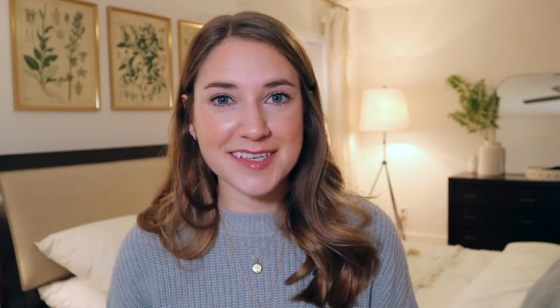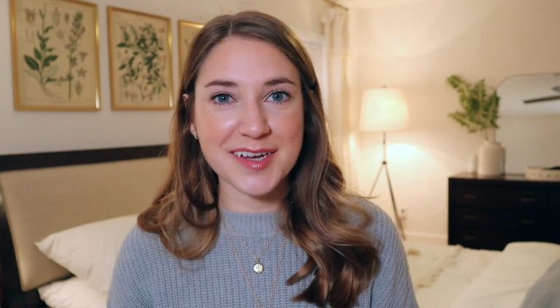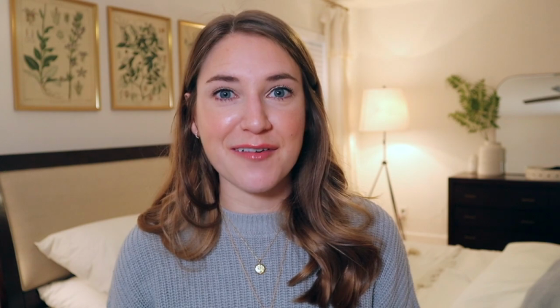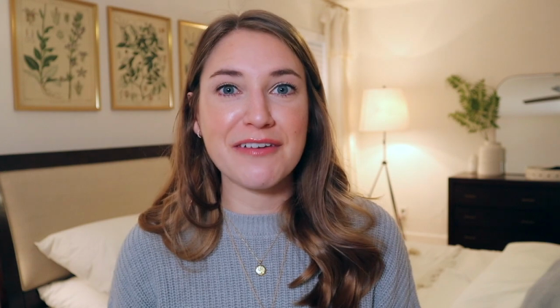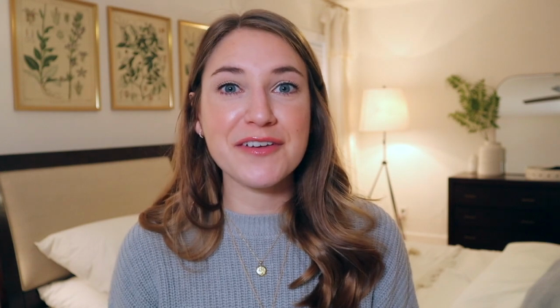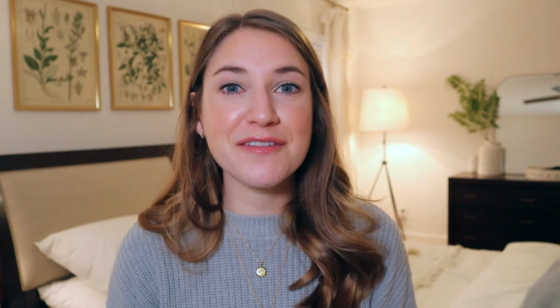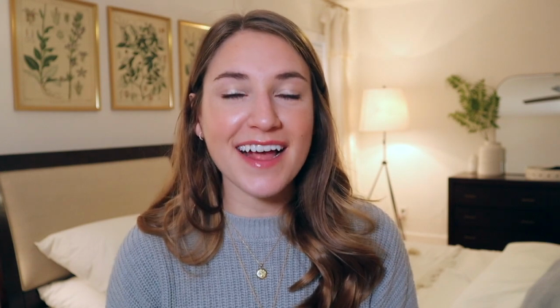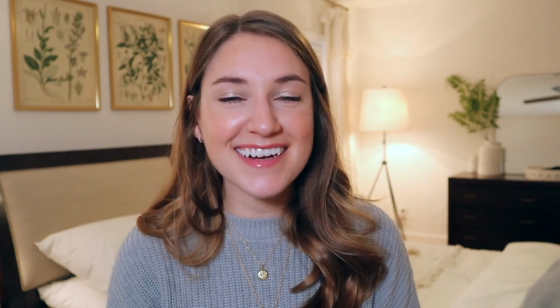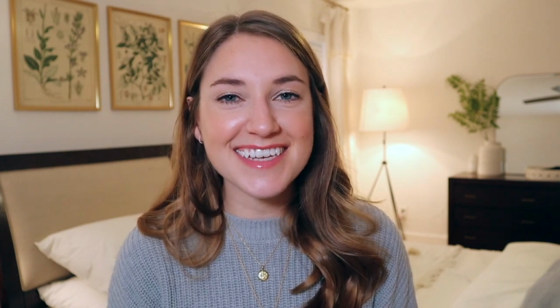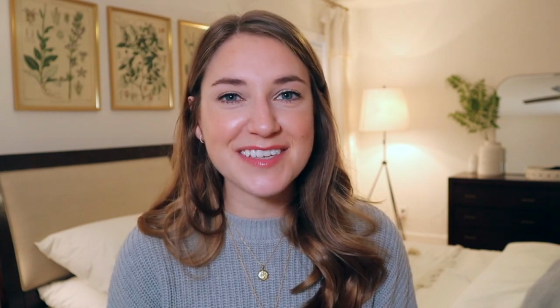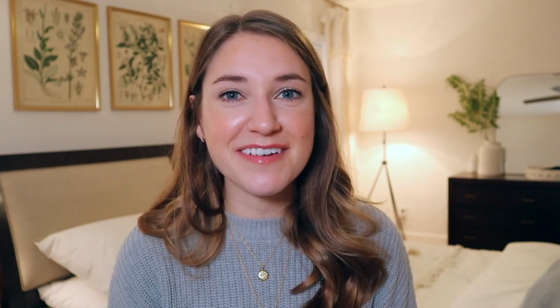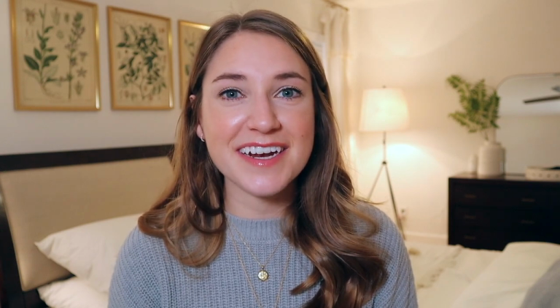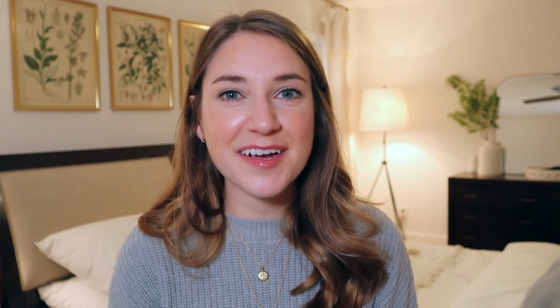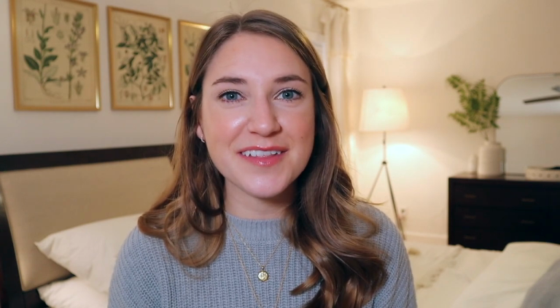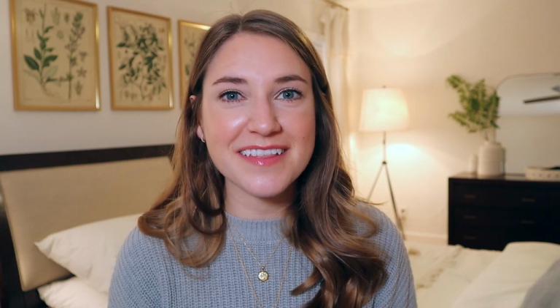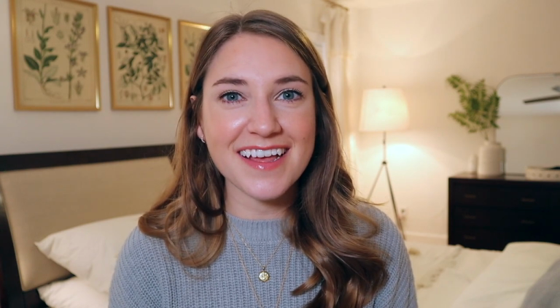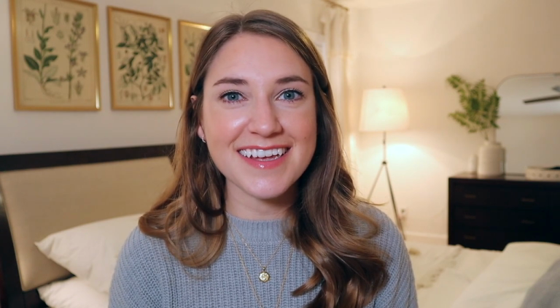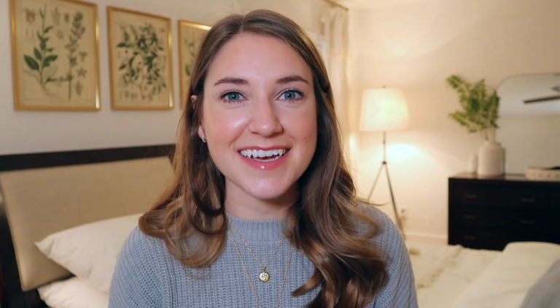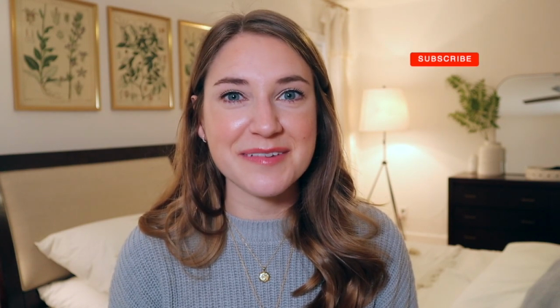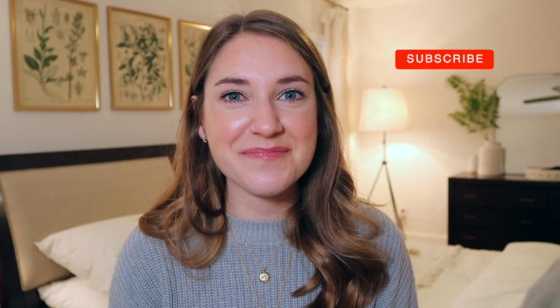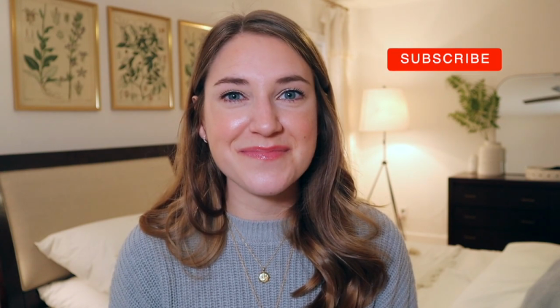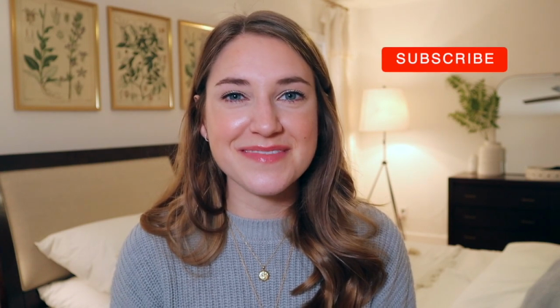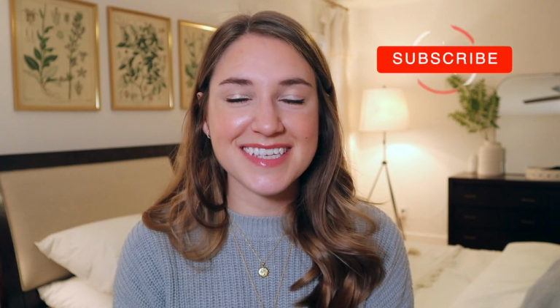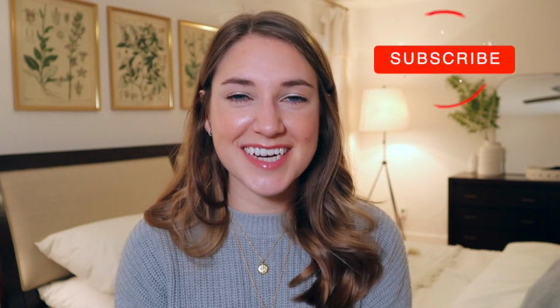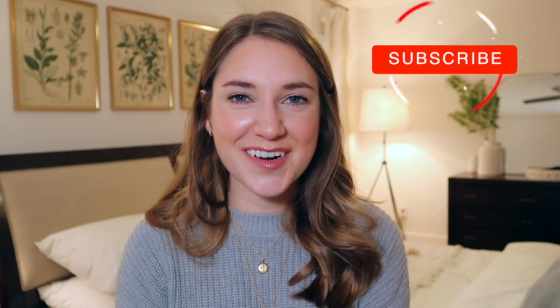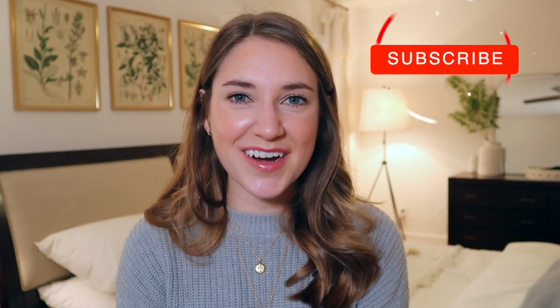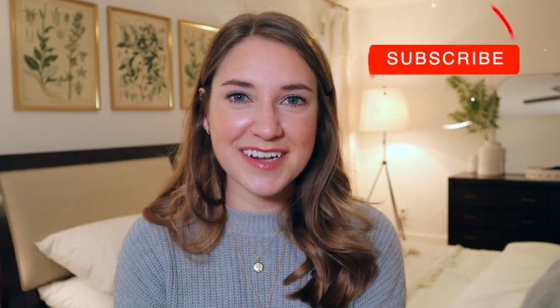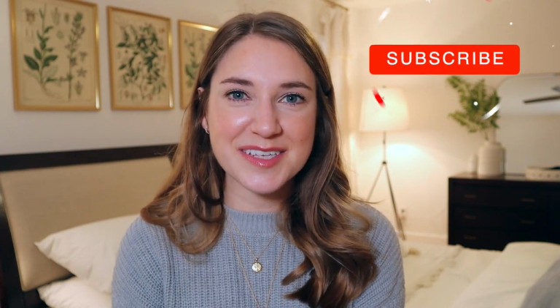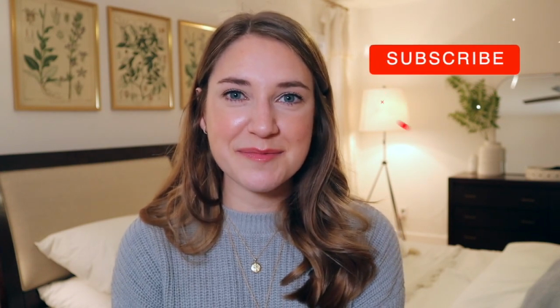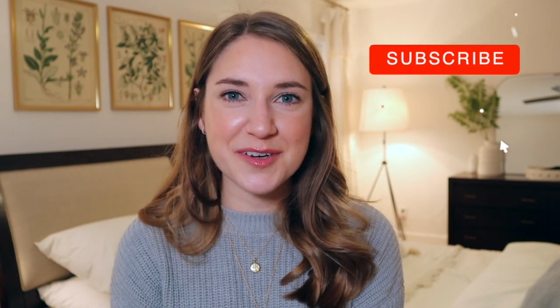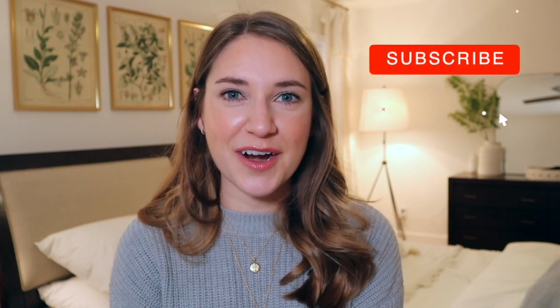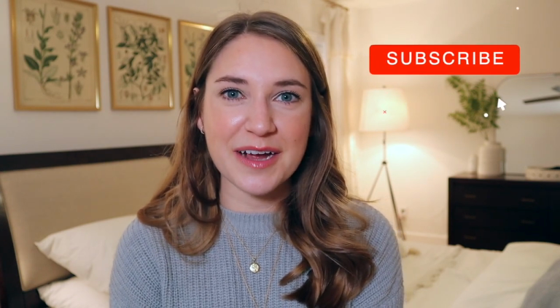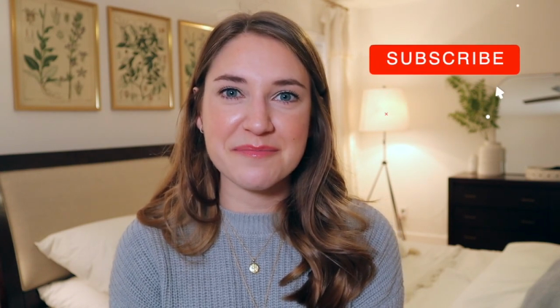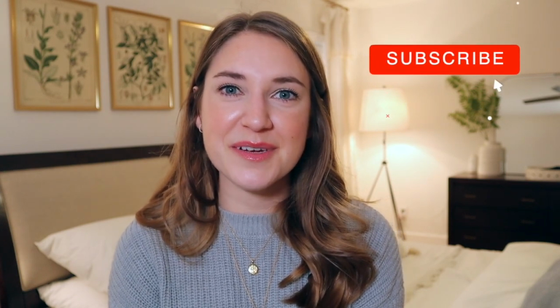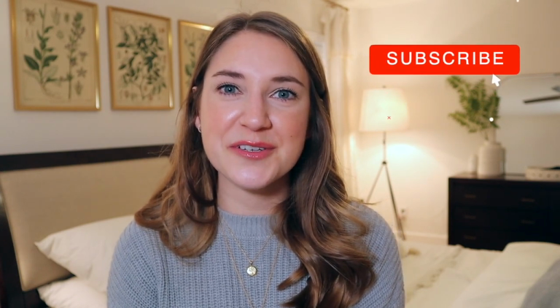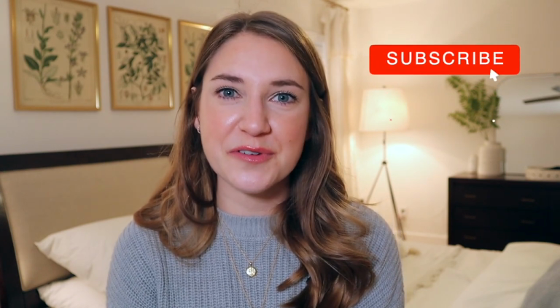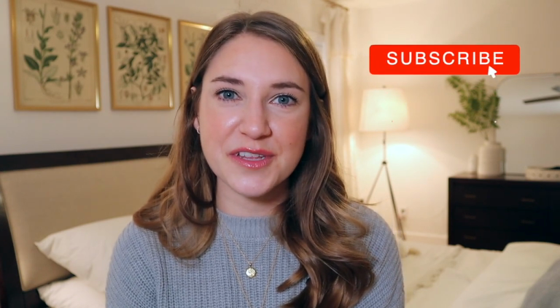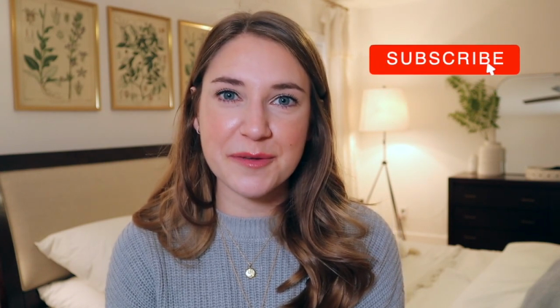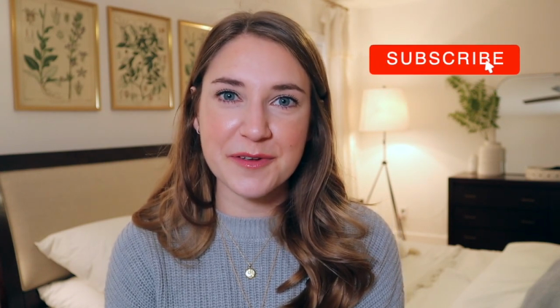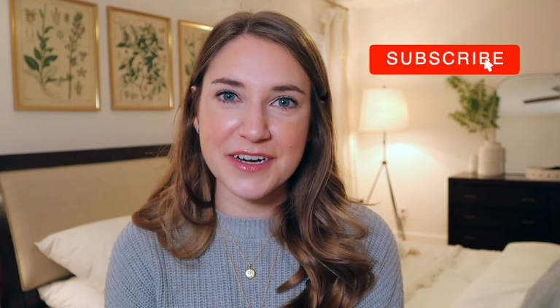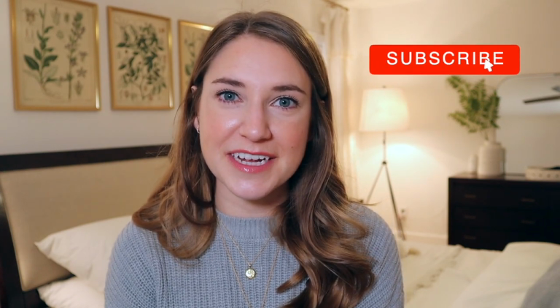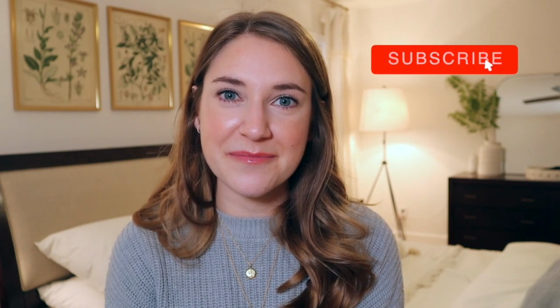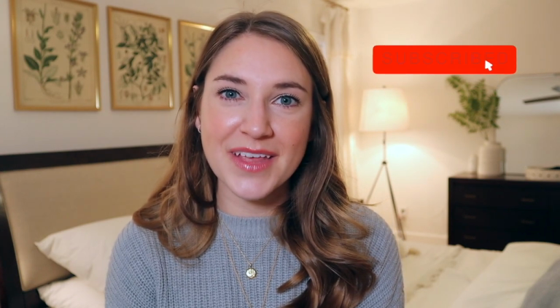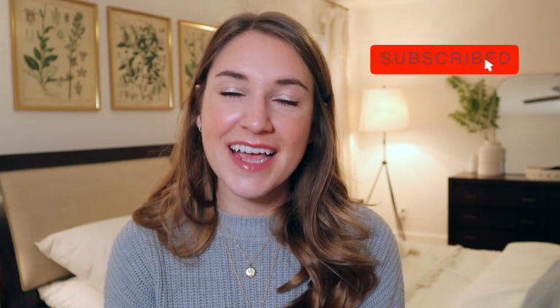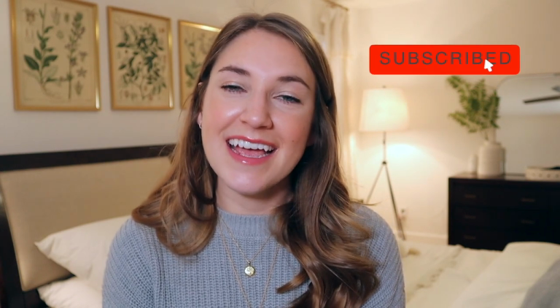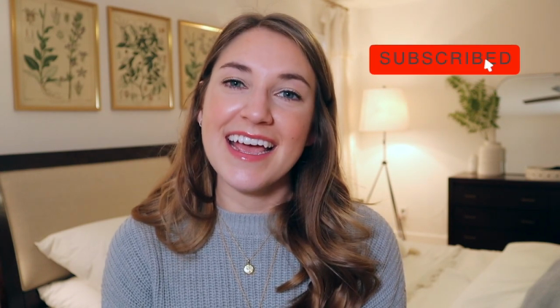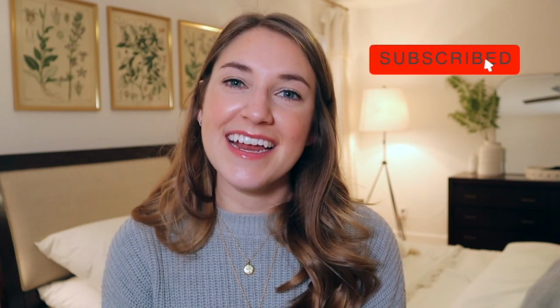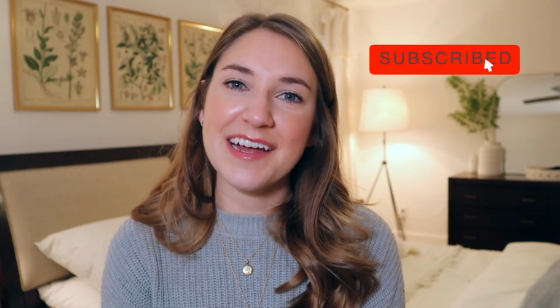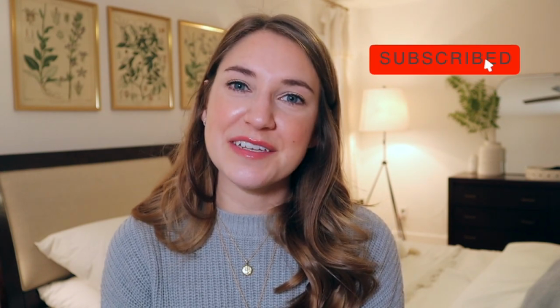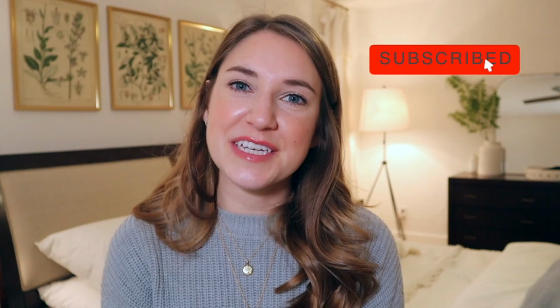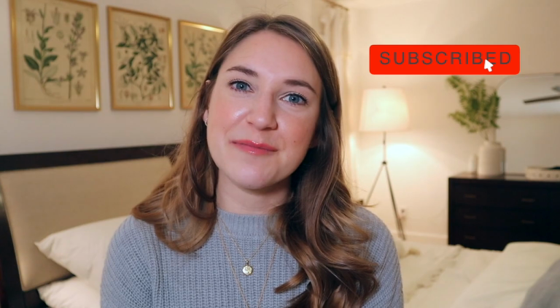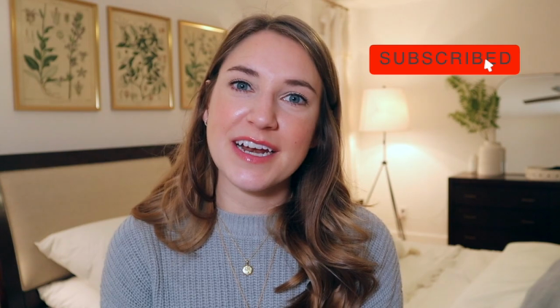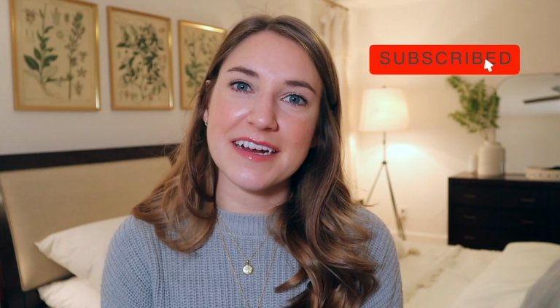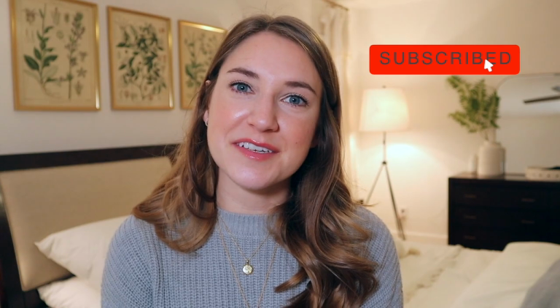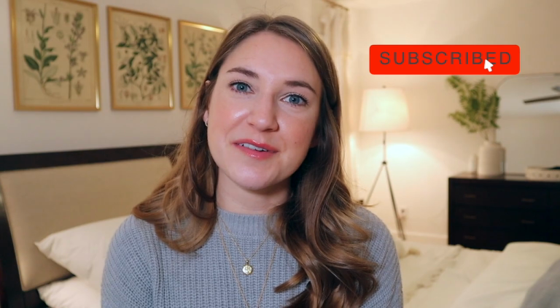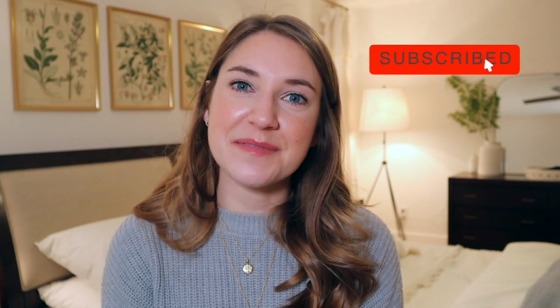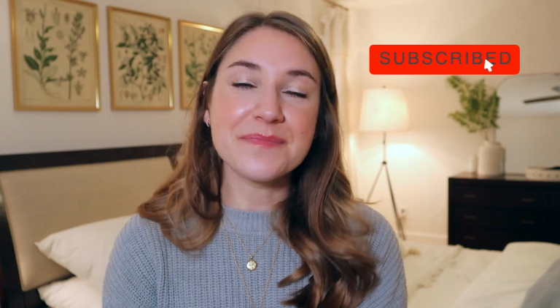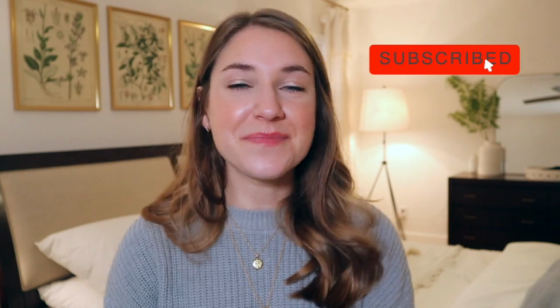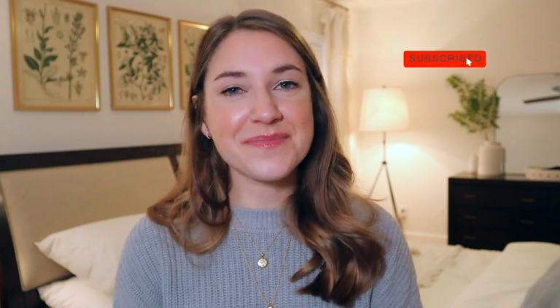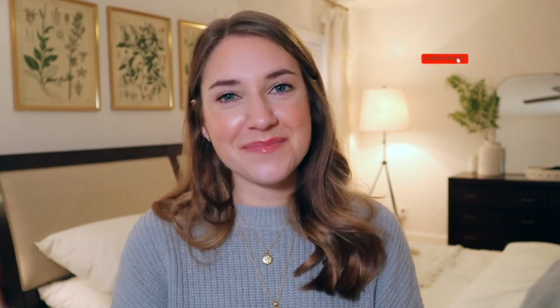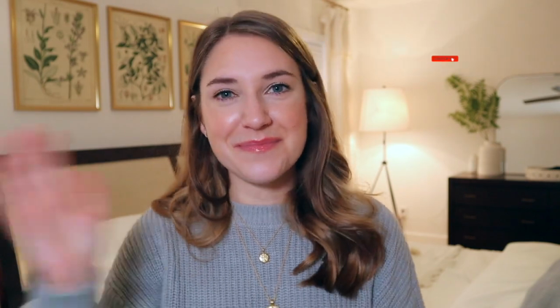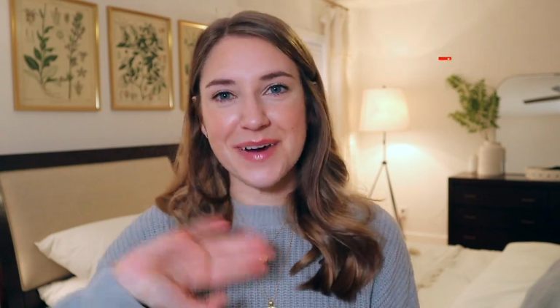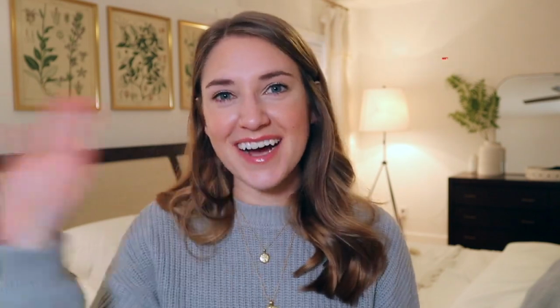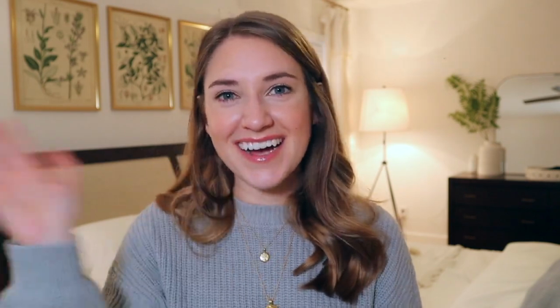If you like this video, then like it. Stick around, subscribe, join the community, and I'll see you in my next one. Bye.